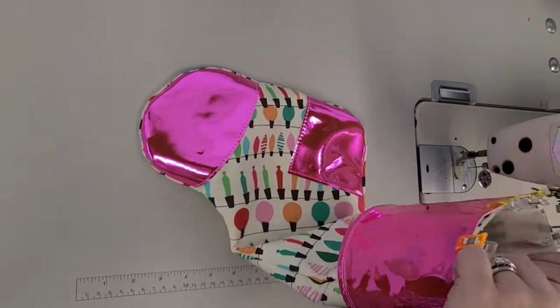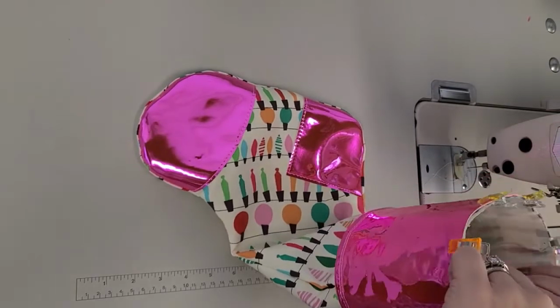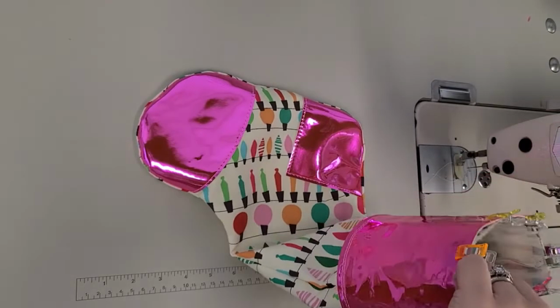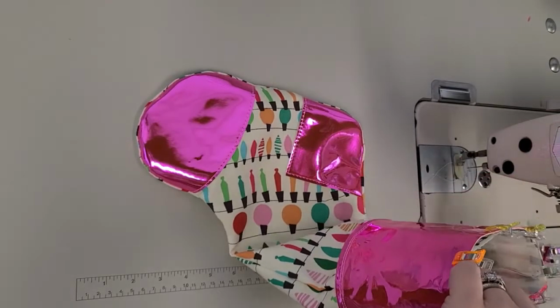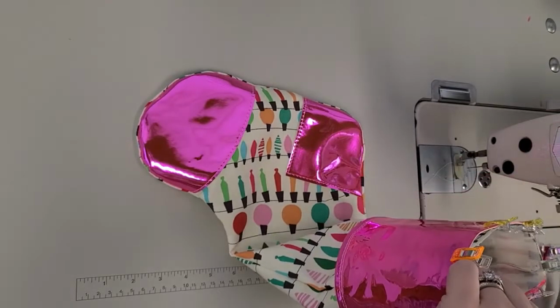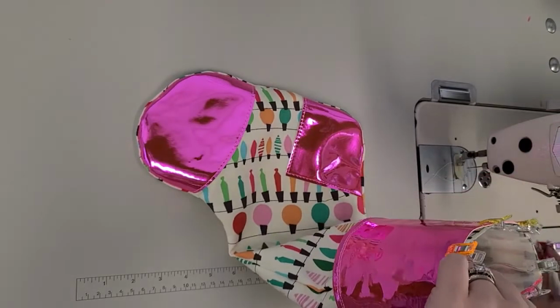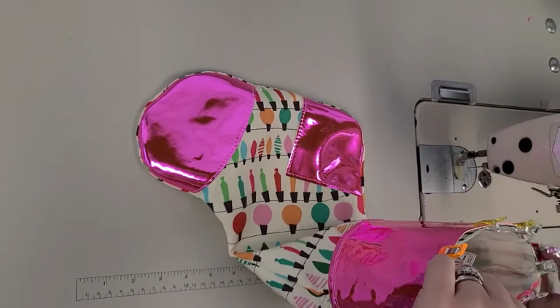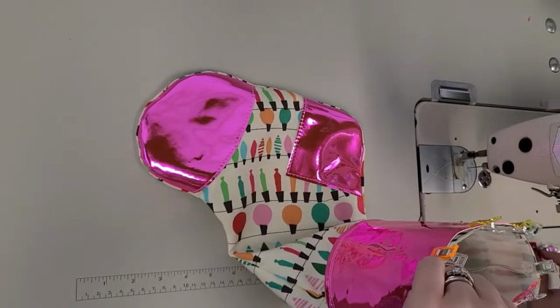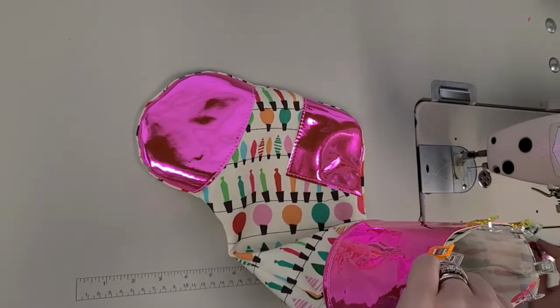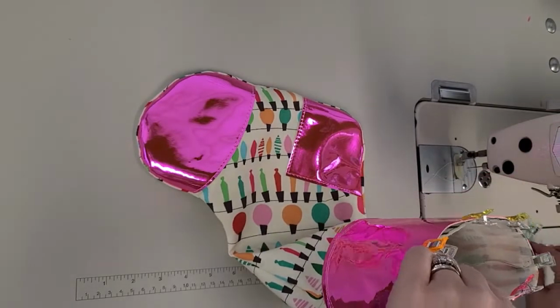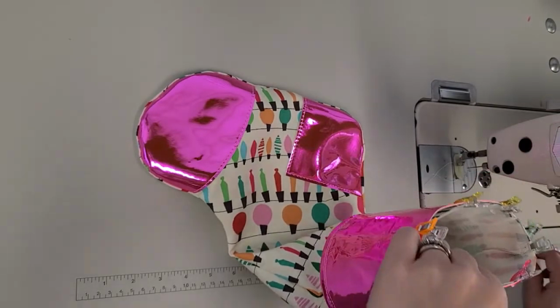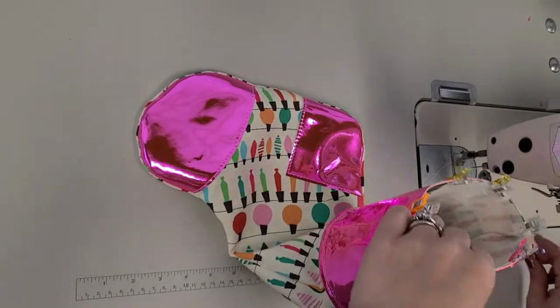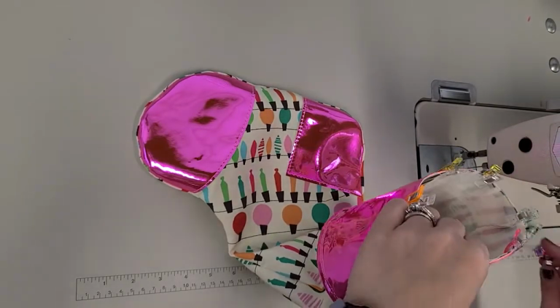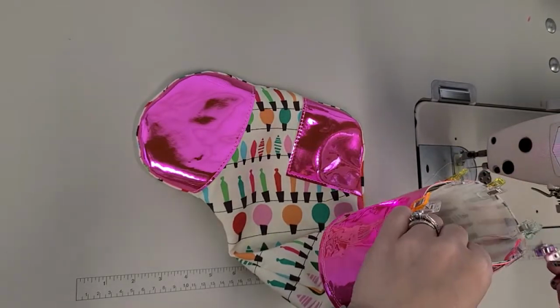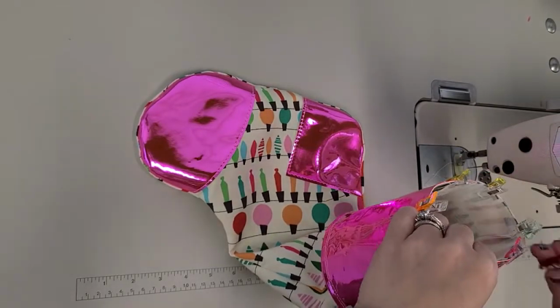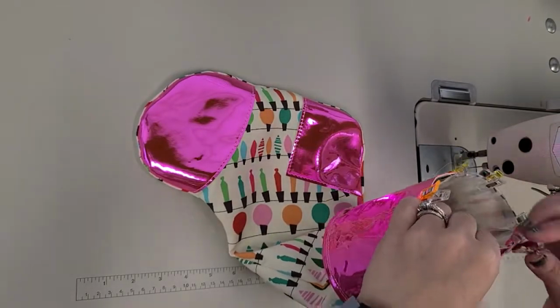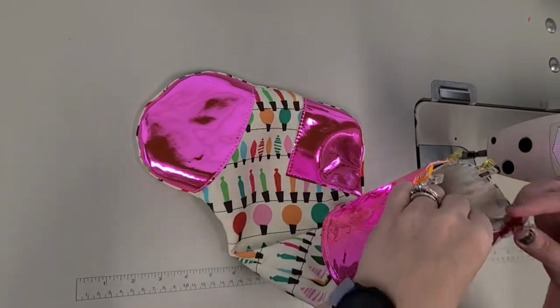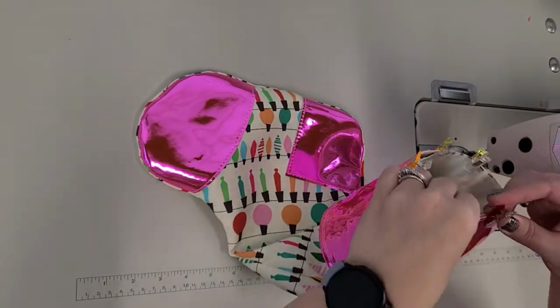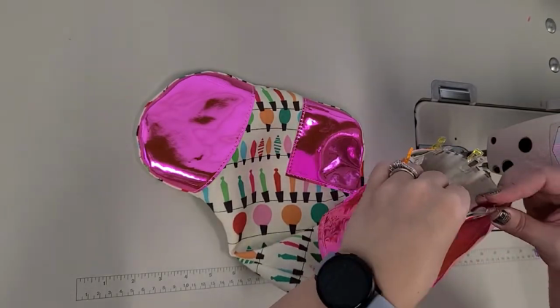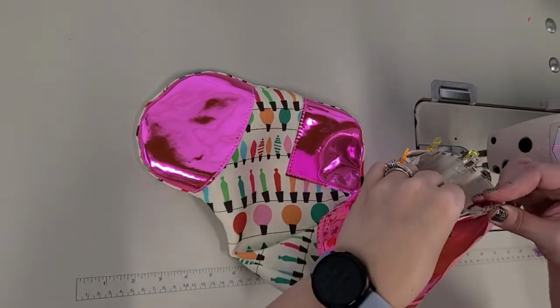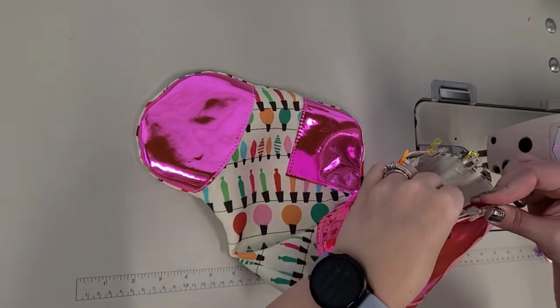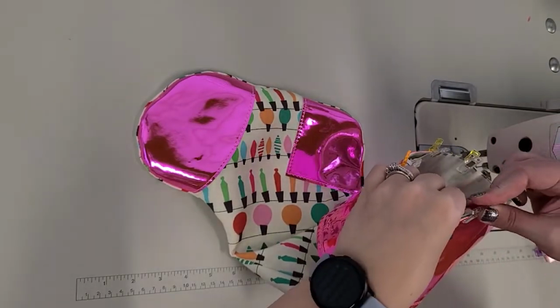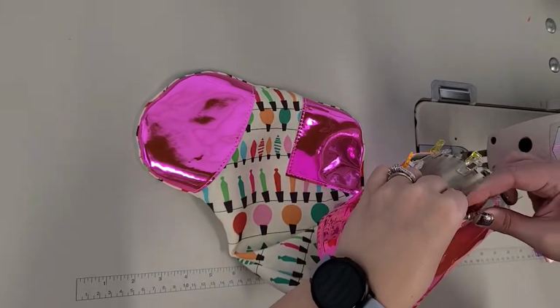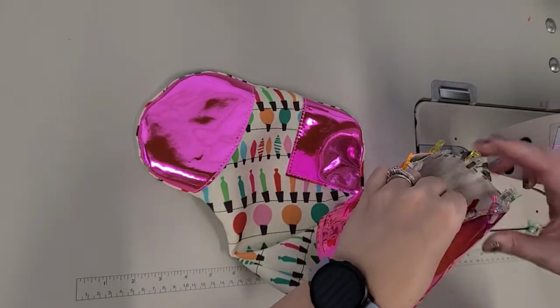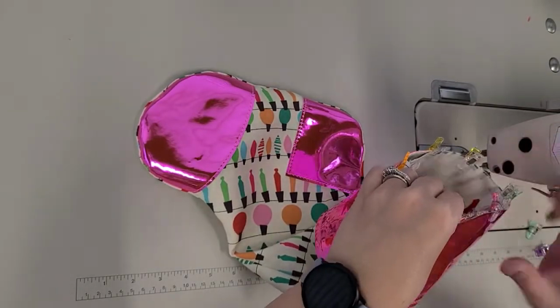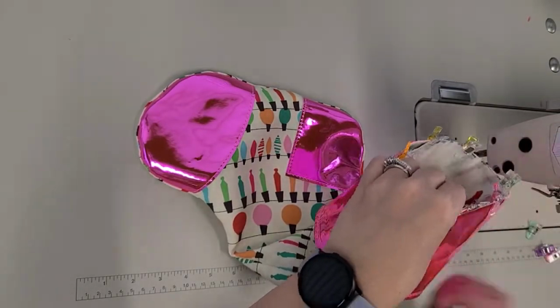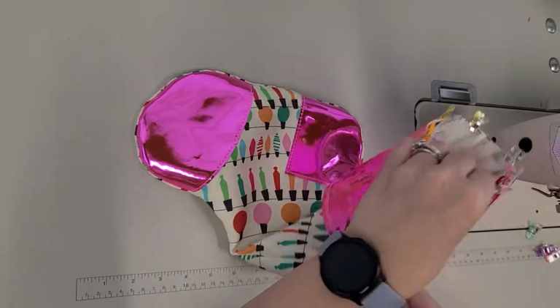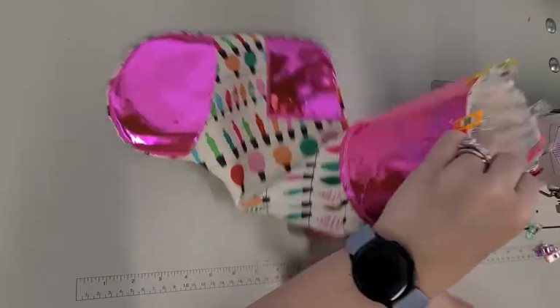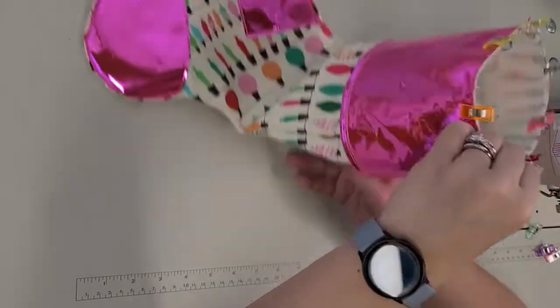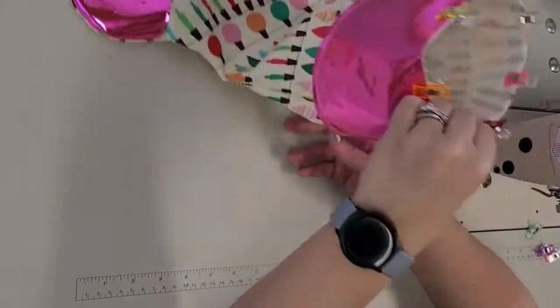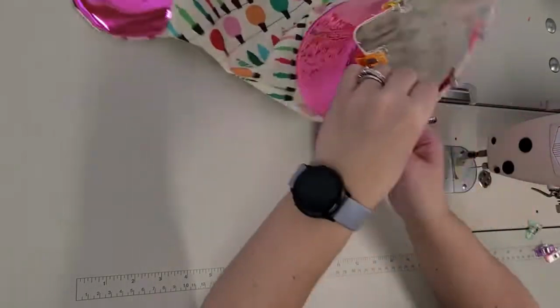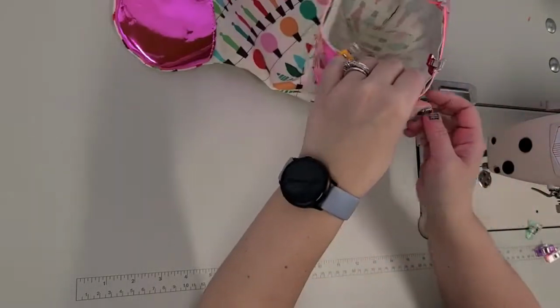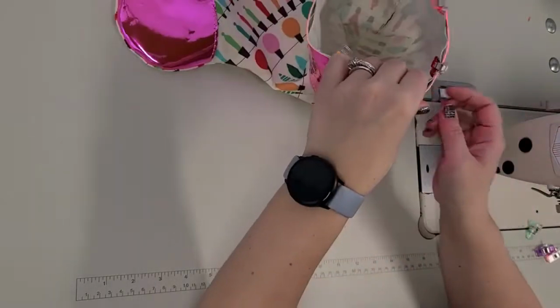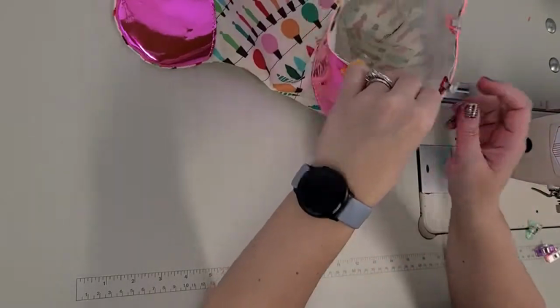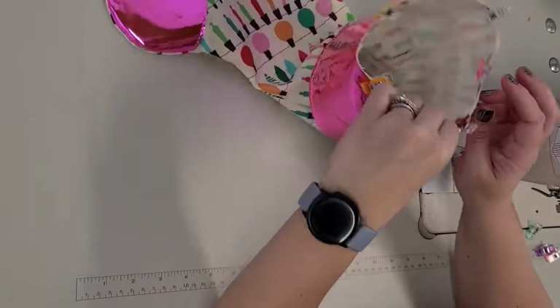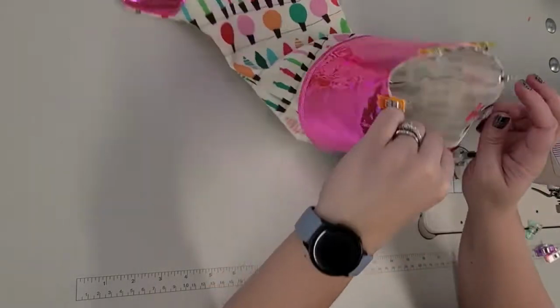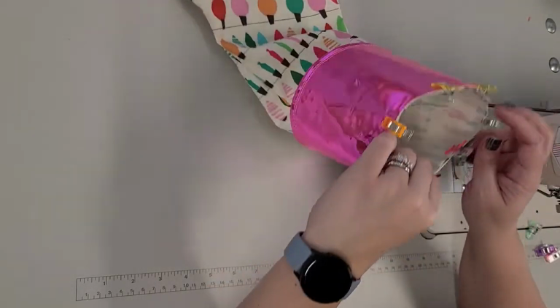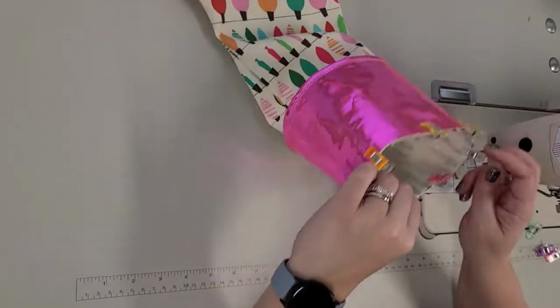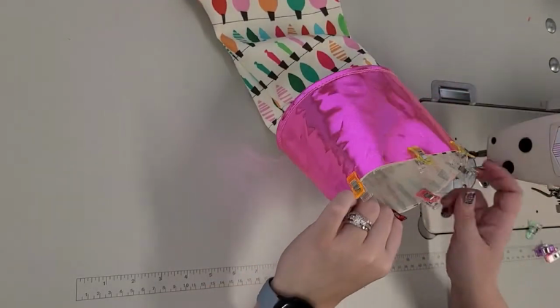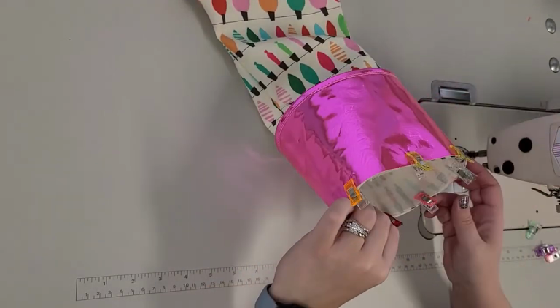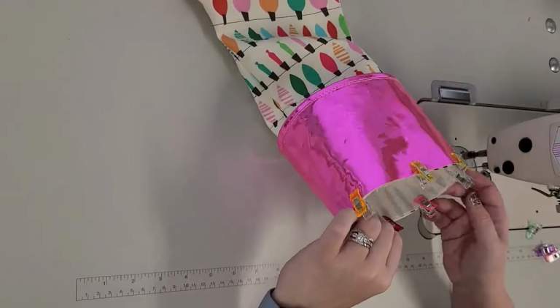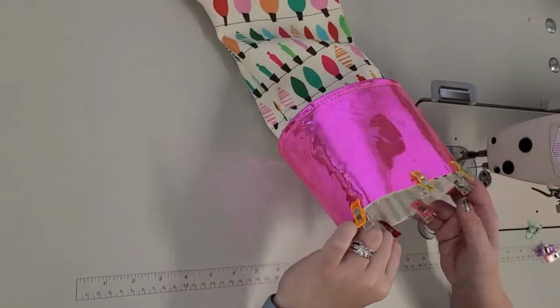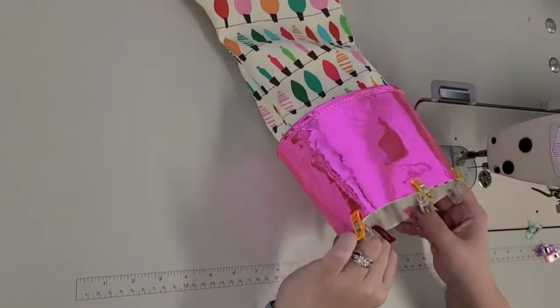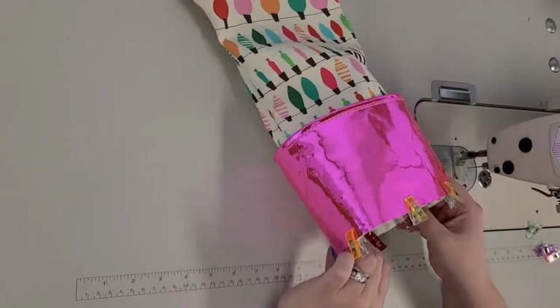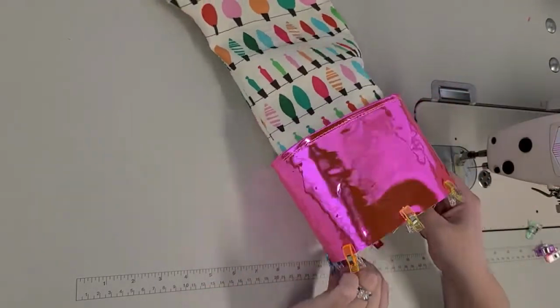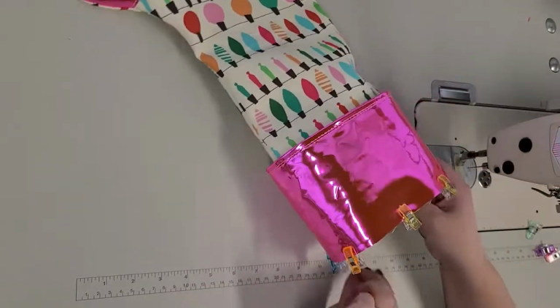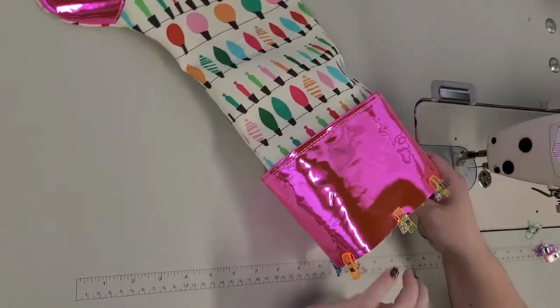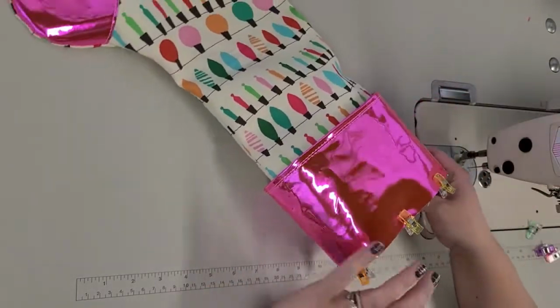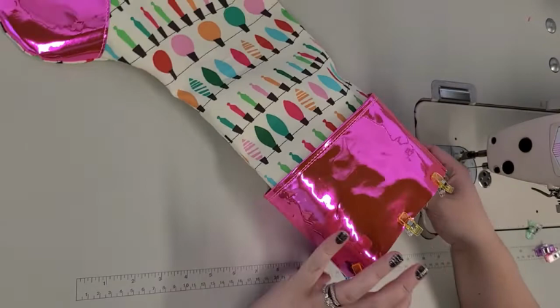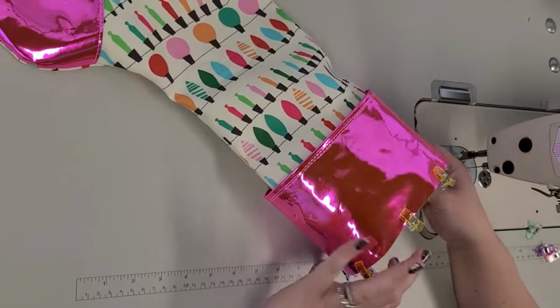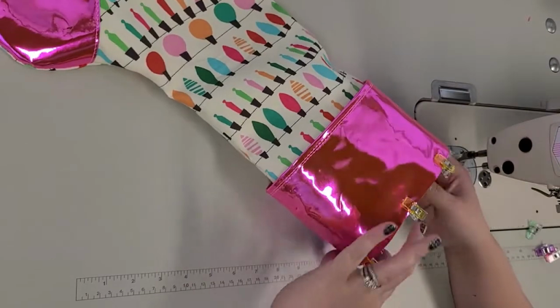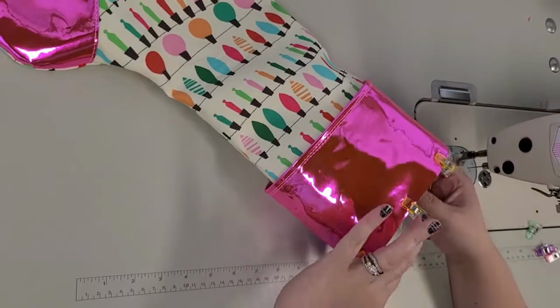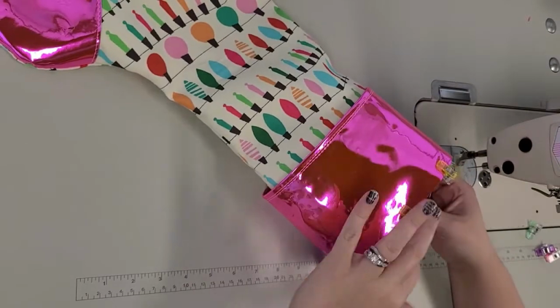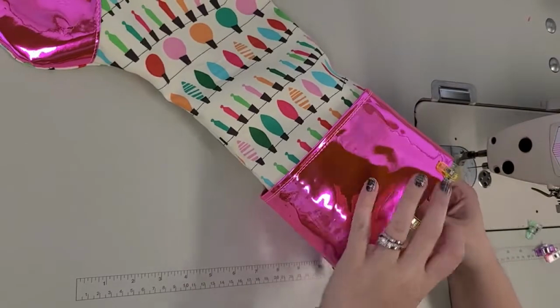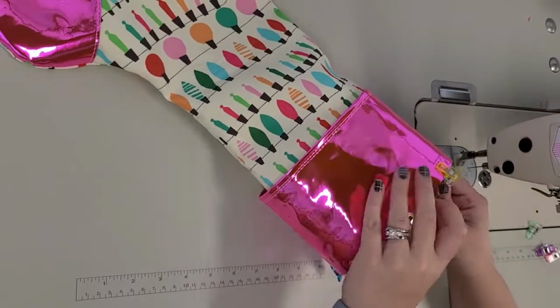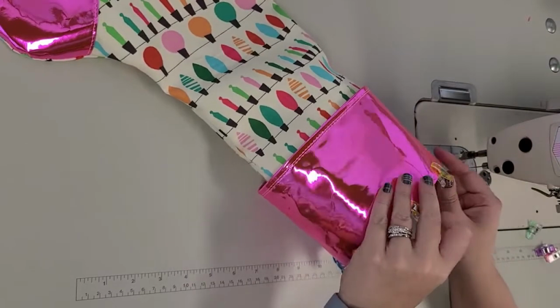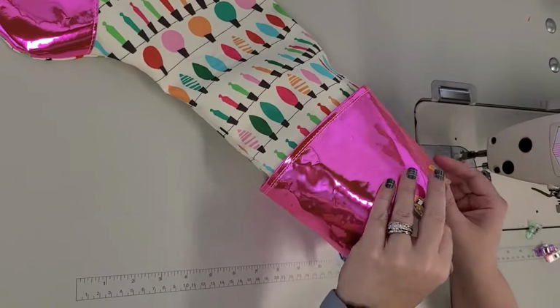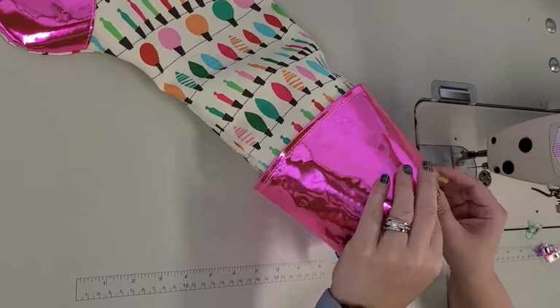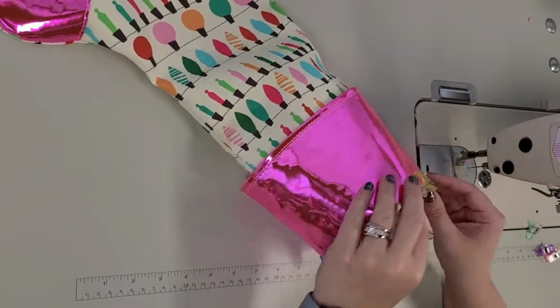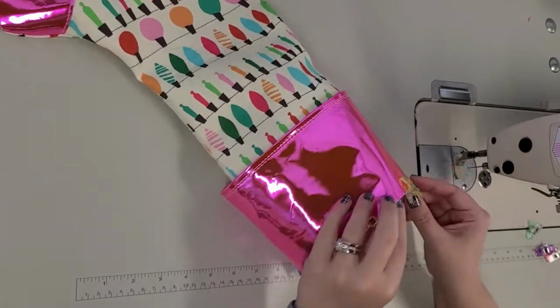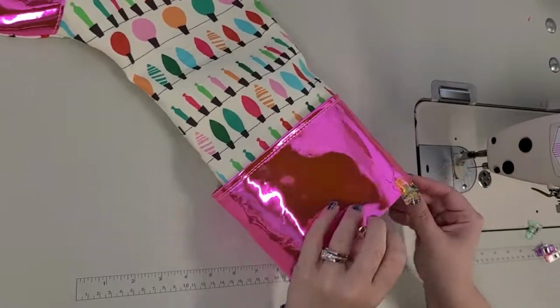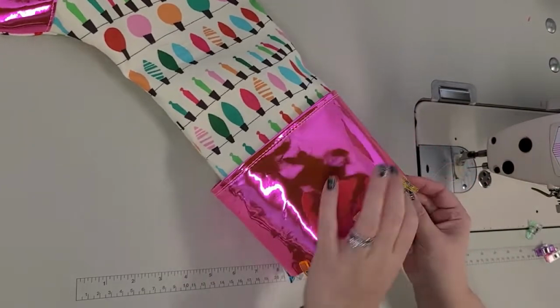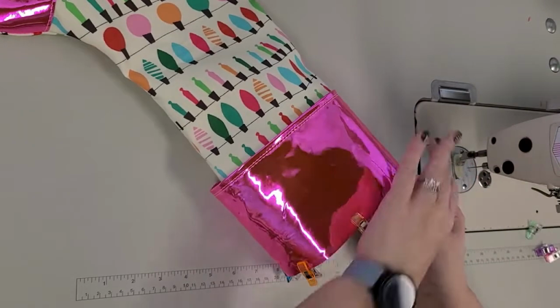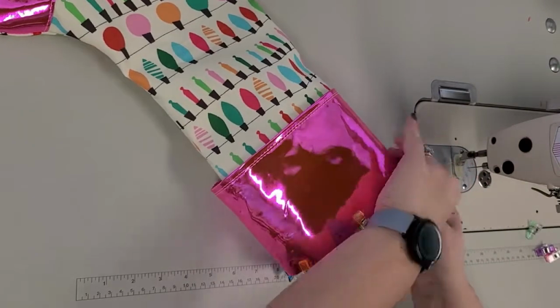I always like to have my clips facing the right direction for what I'm going to sew — I want to face them inside because I'll be sewing from the inside.